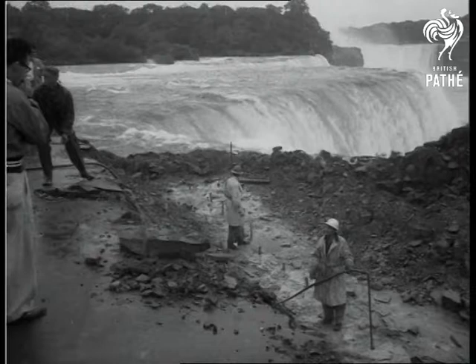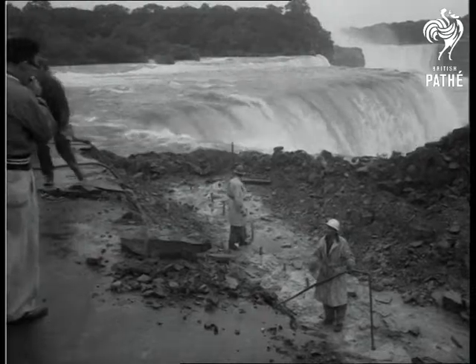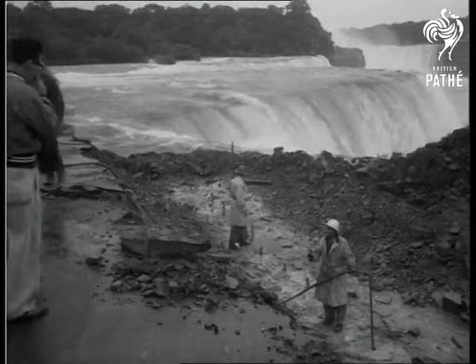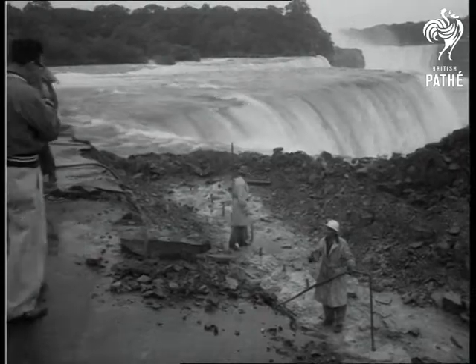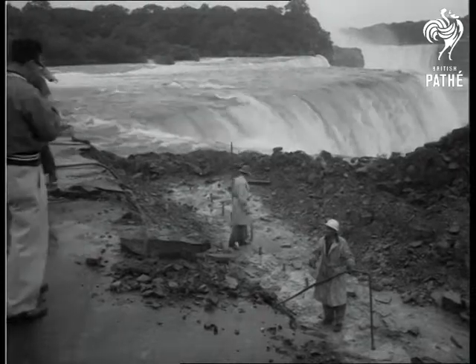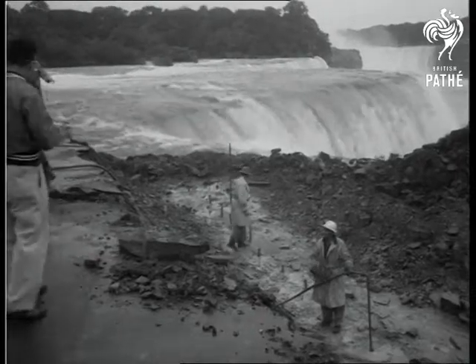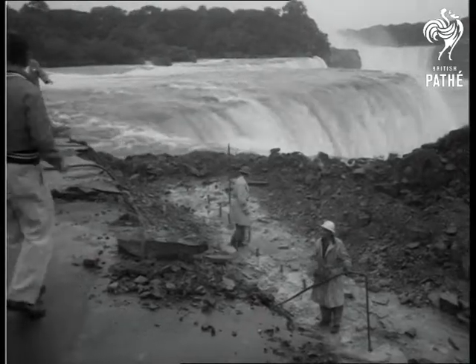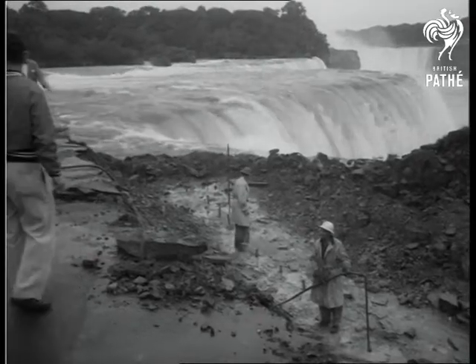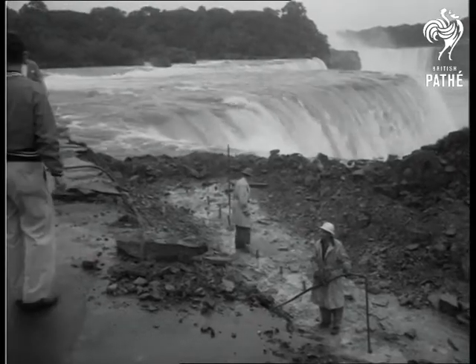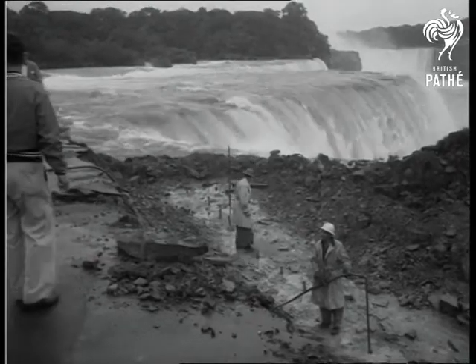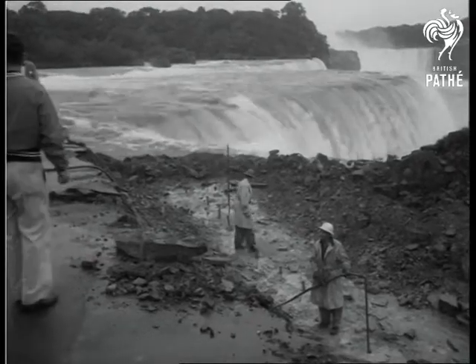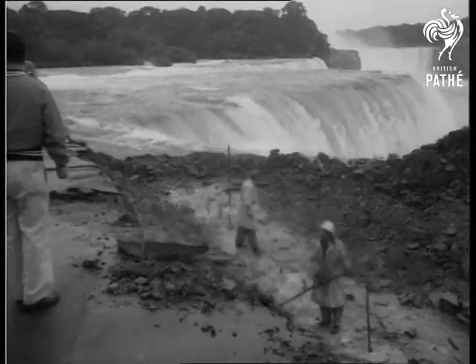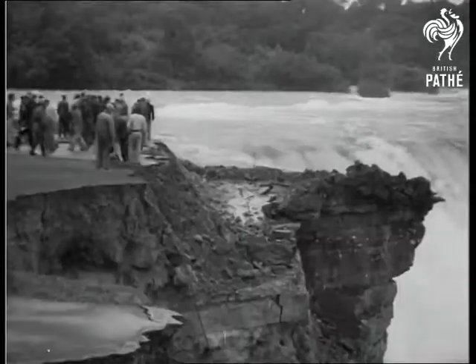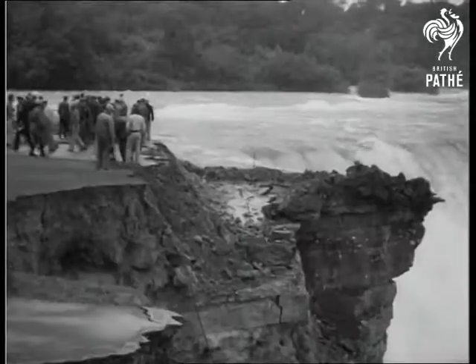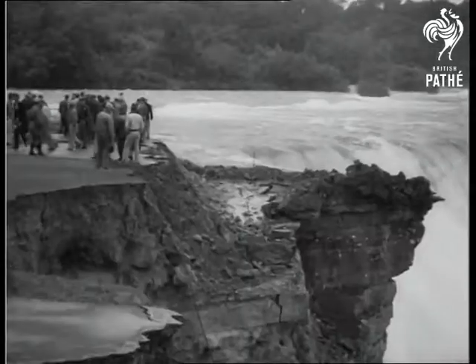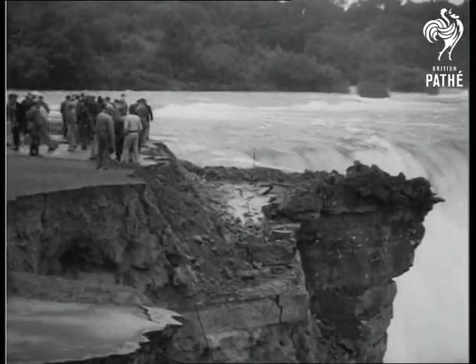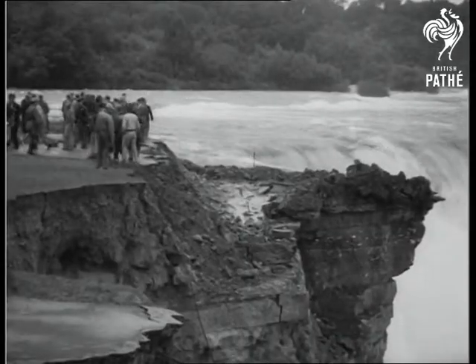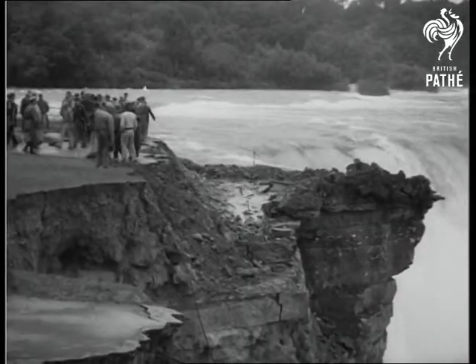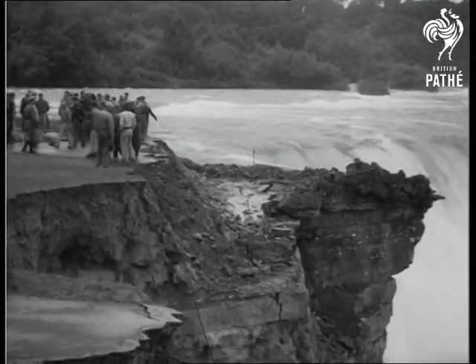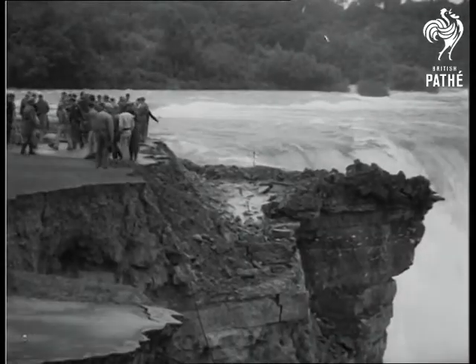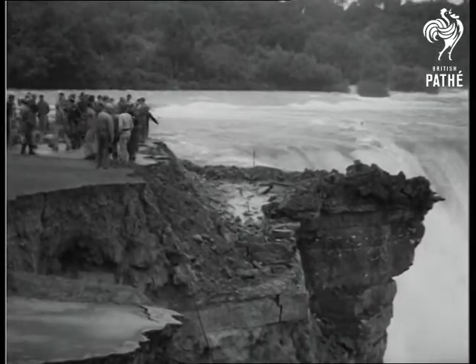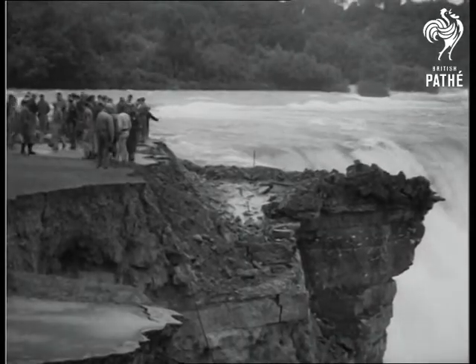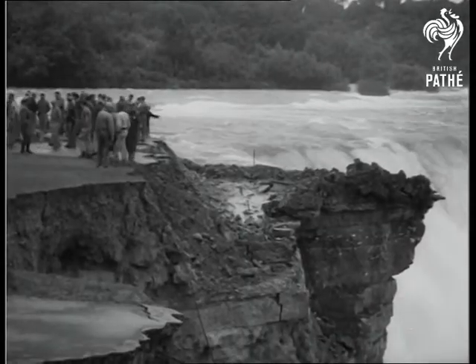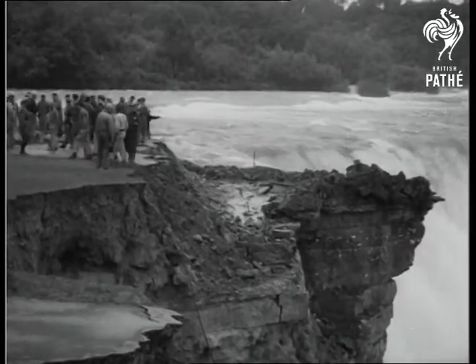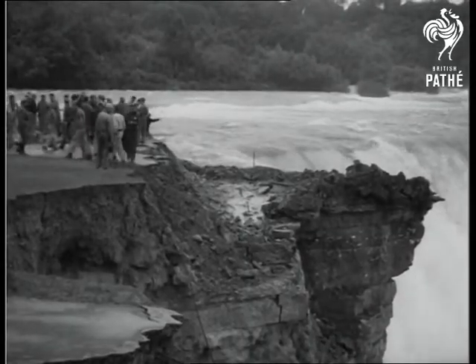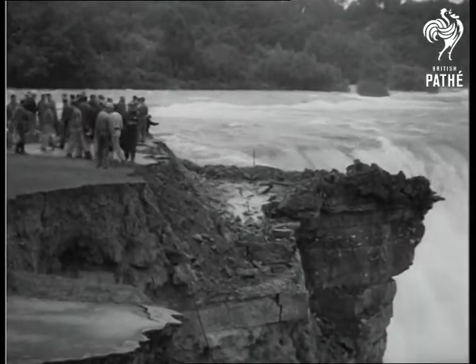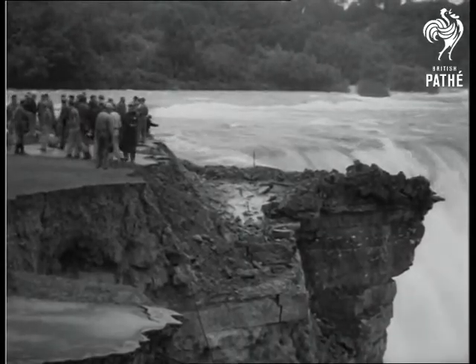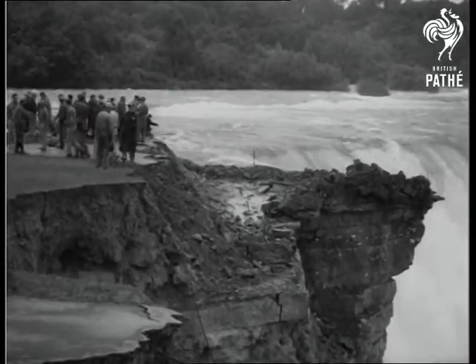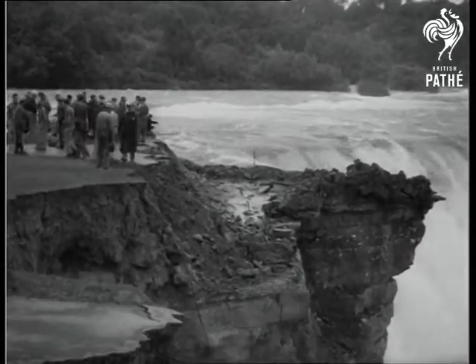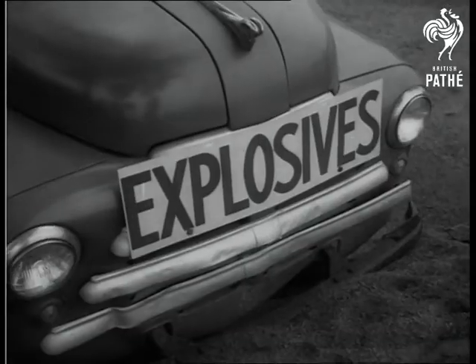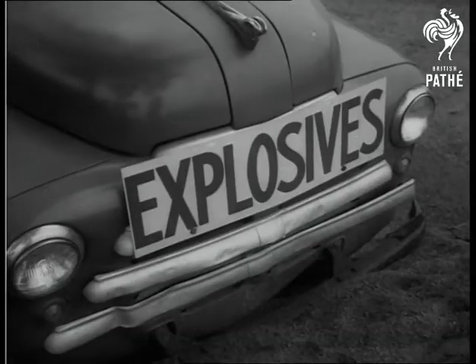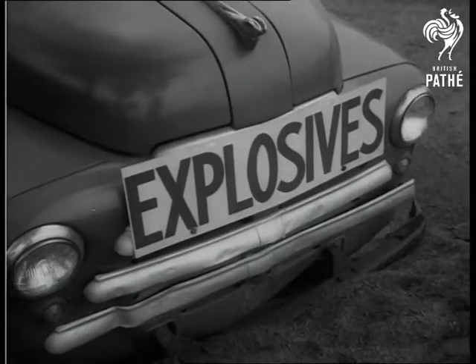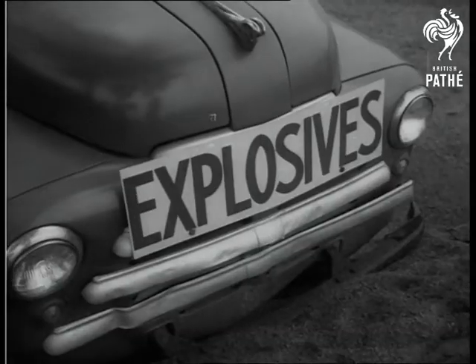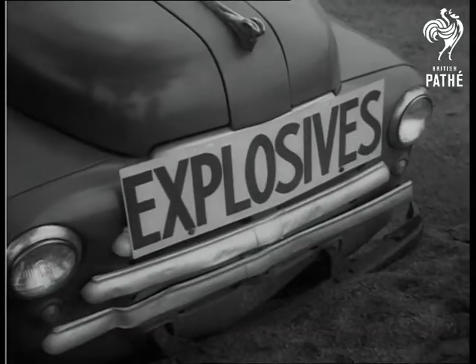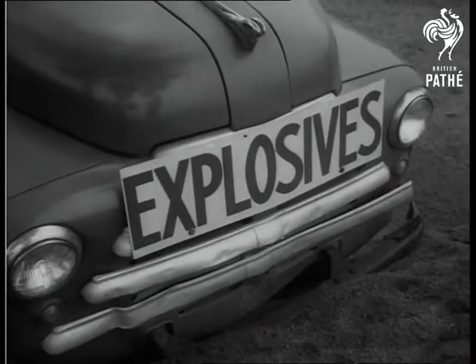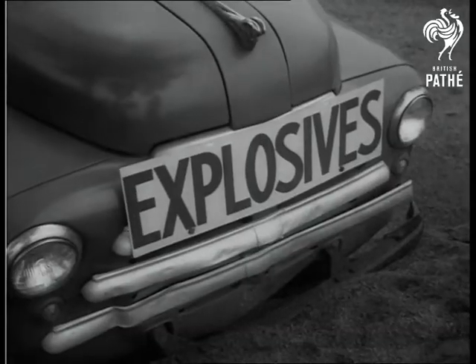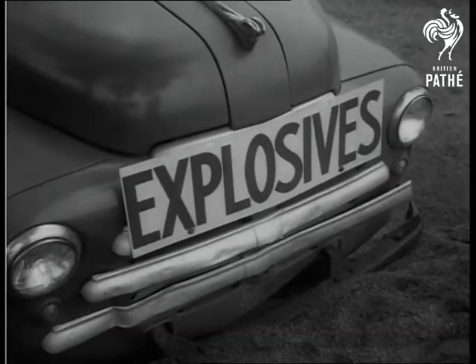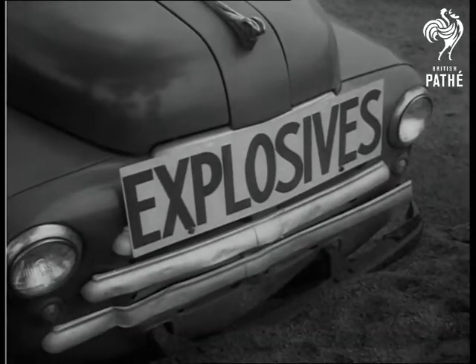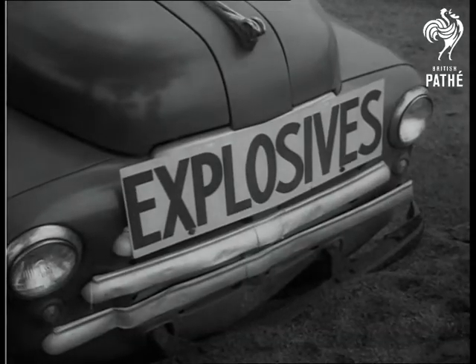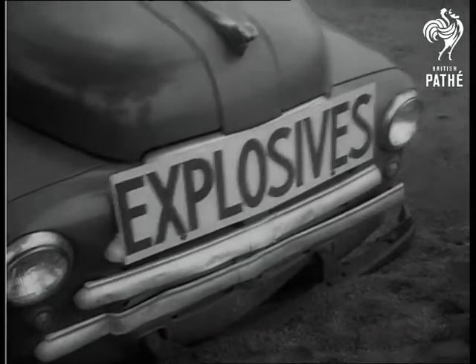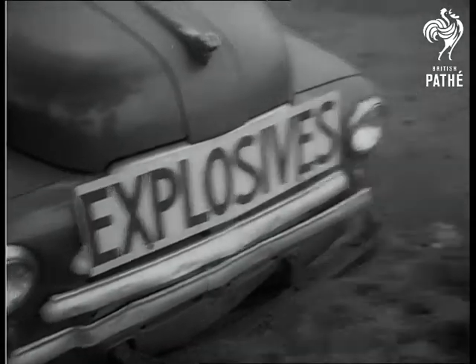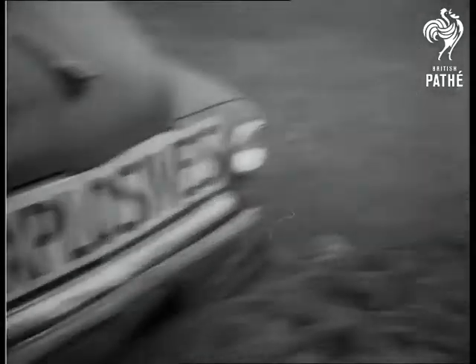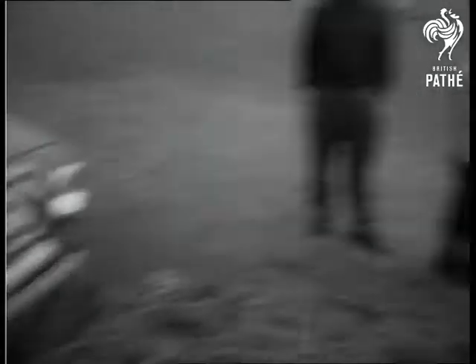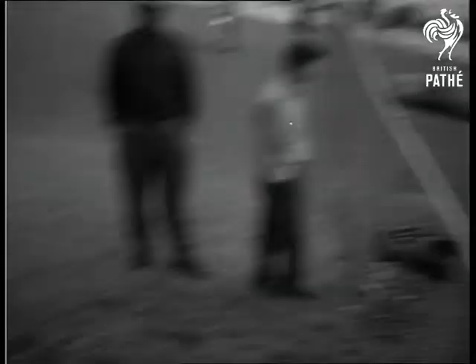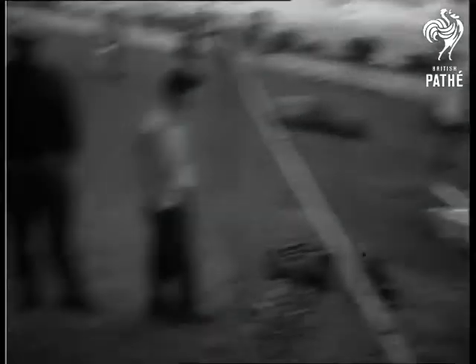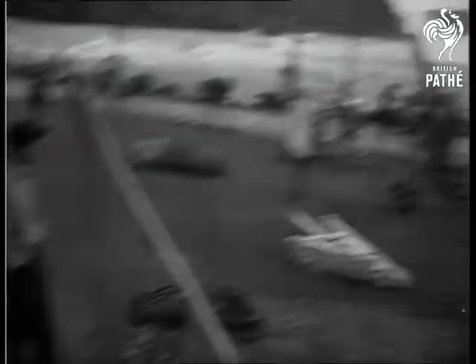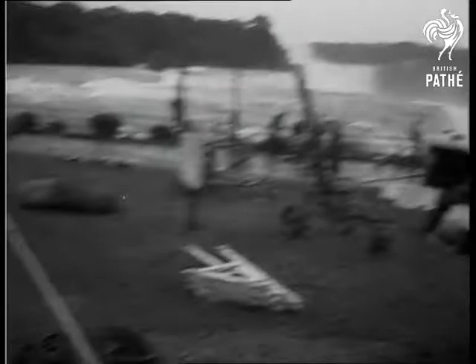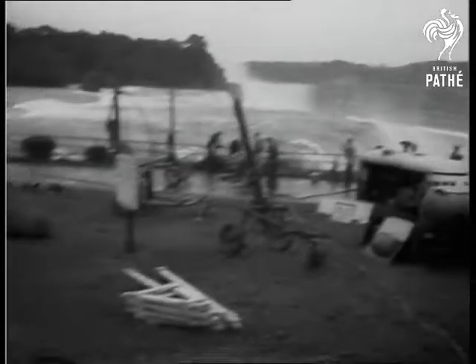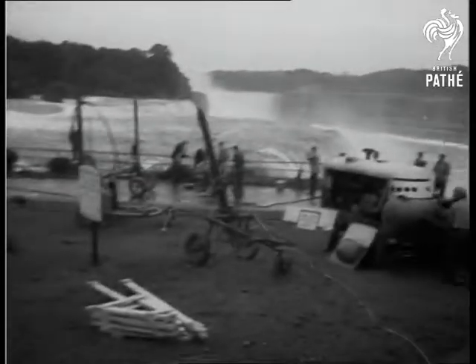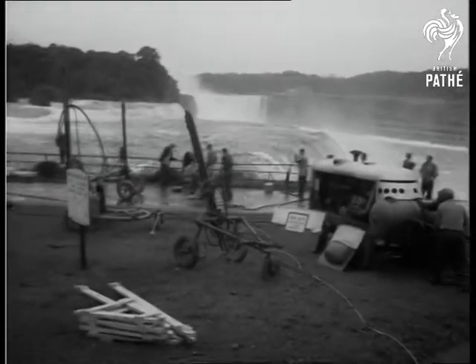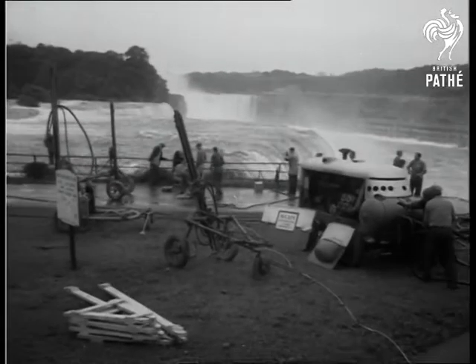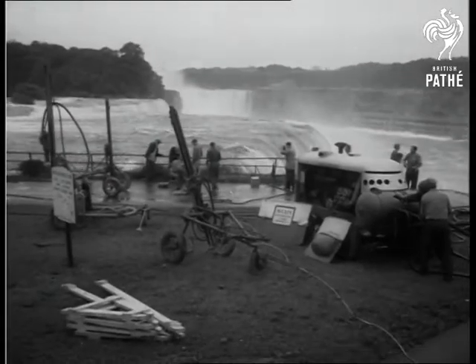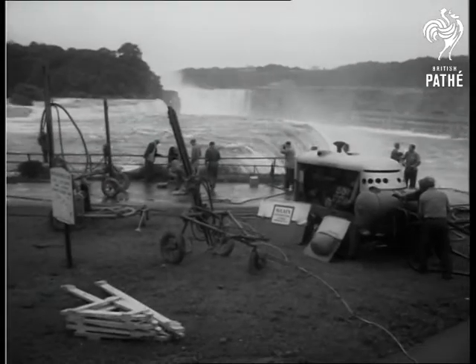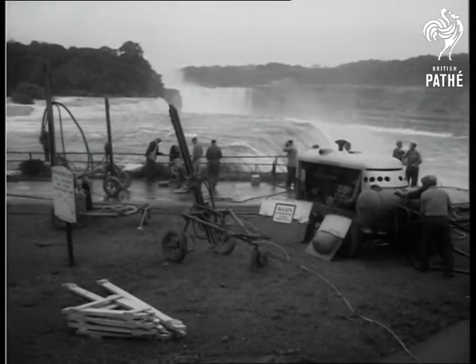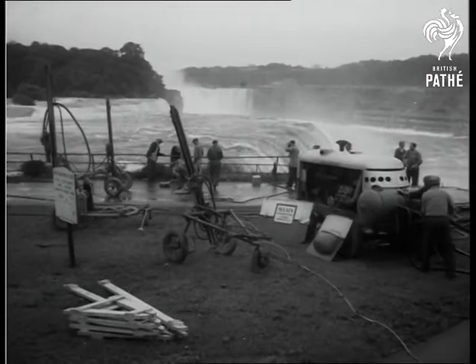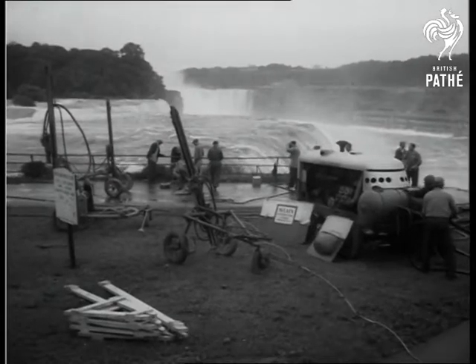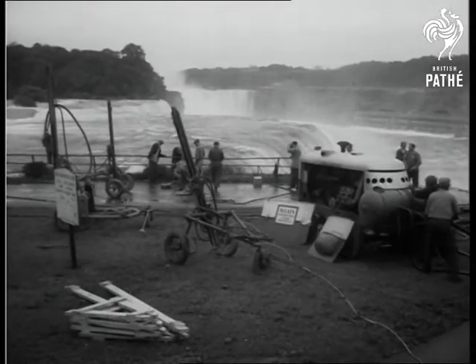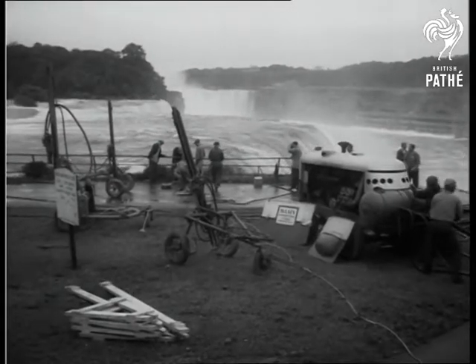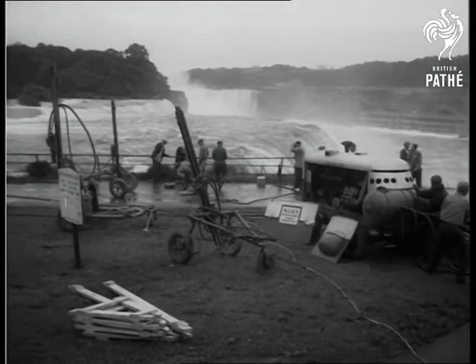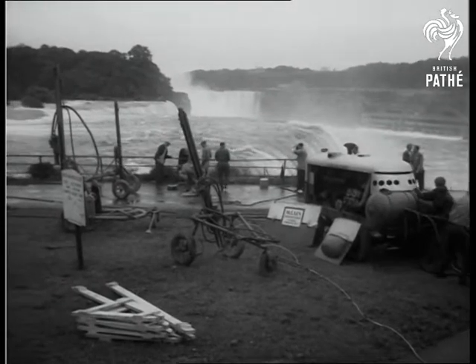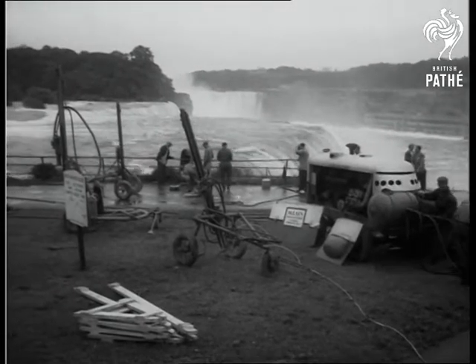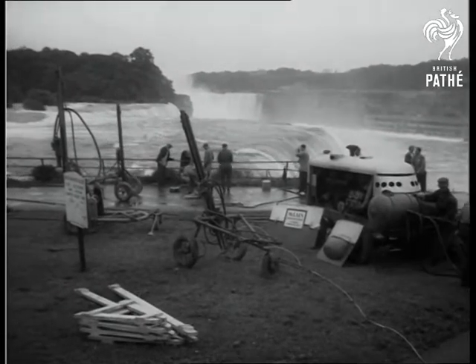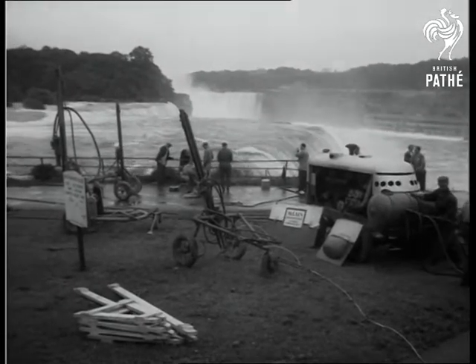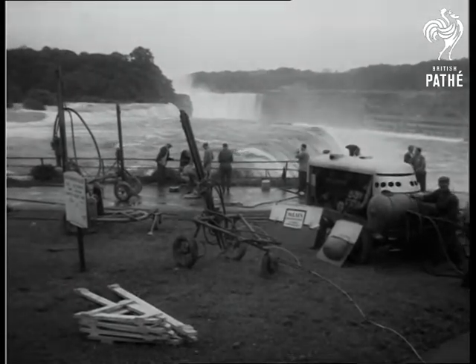In Niagara Falls, demolition experts go to work. More than 75 pounds of dynamite are placed amongst dangerous rocks near the prospect point.